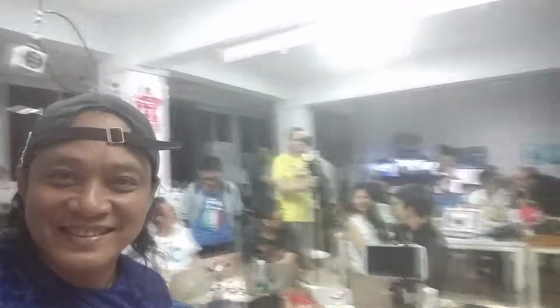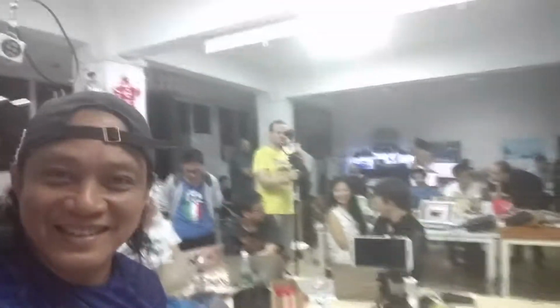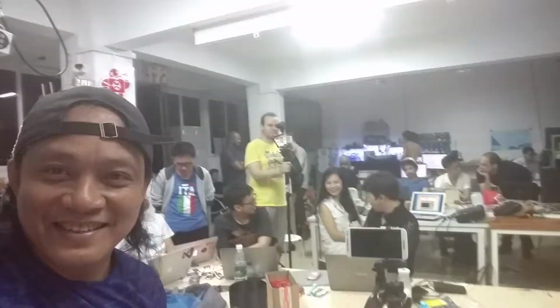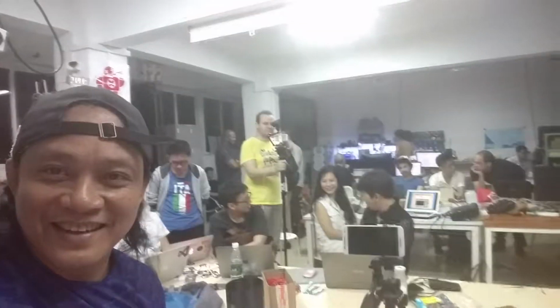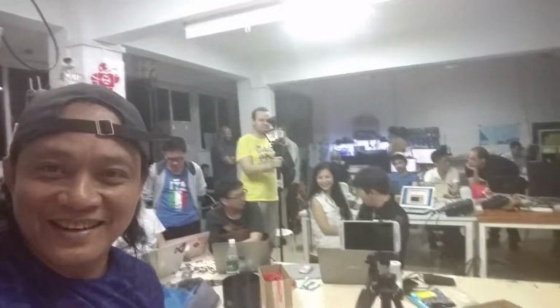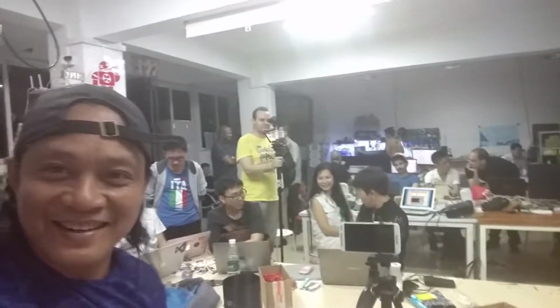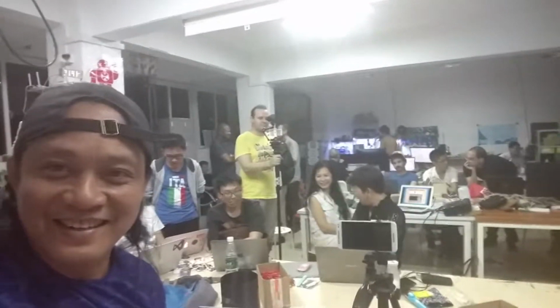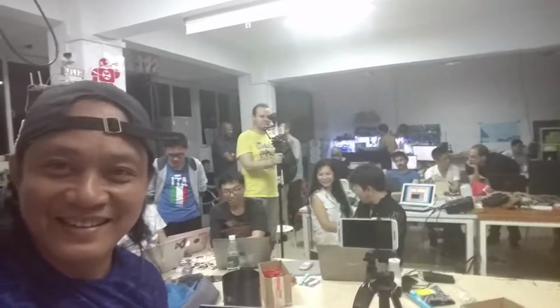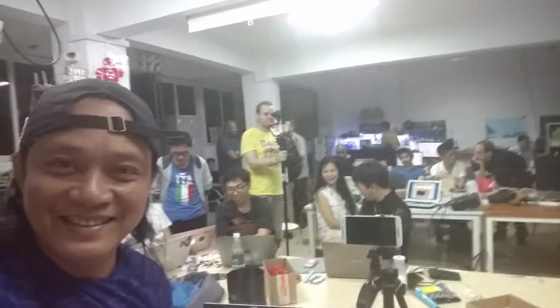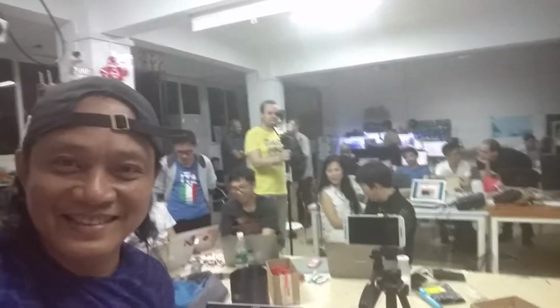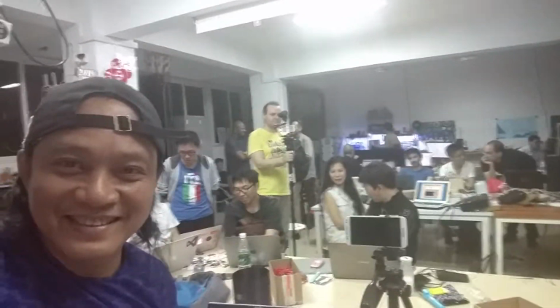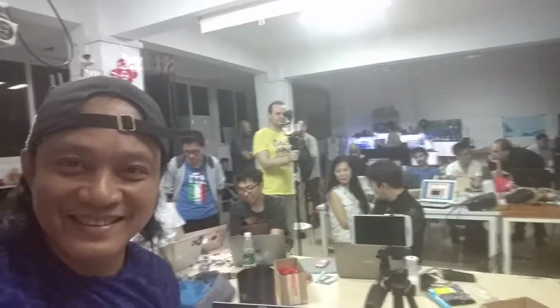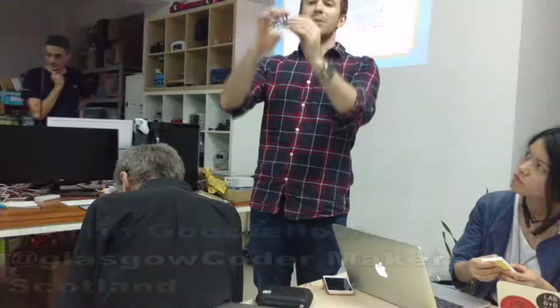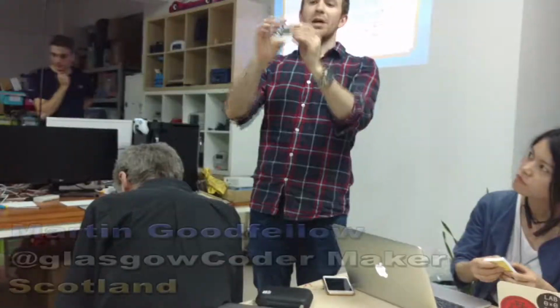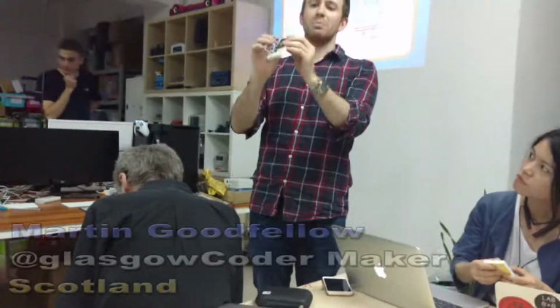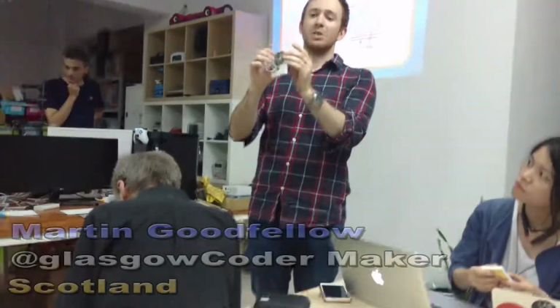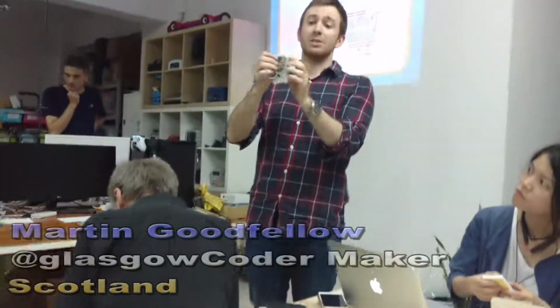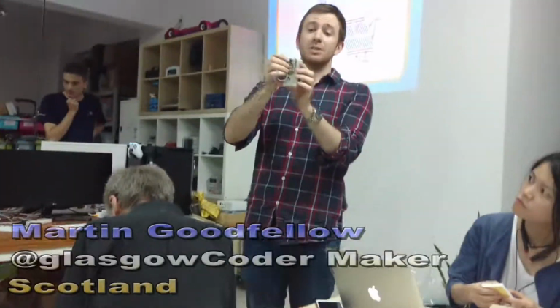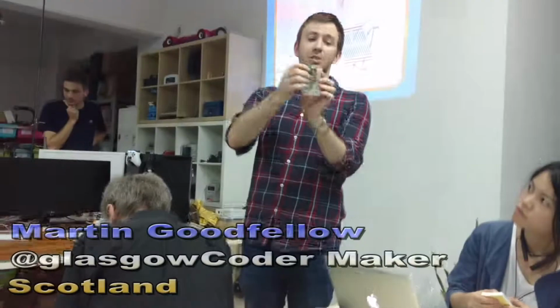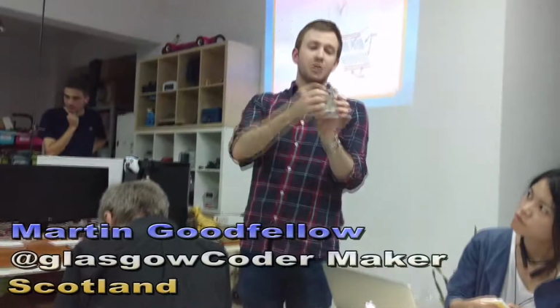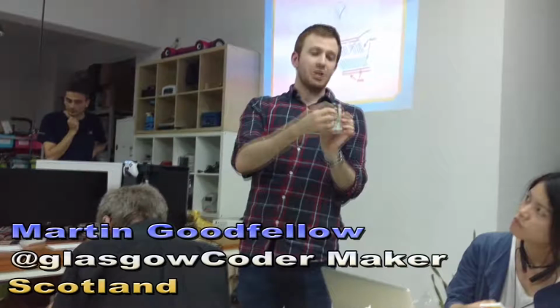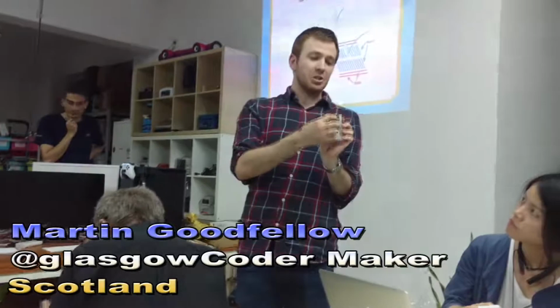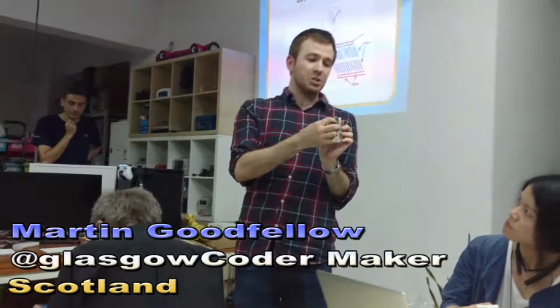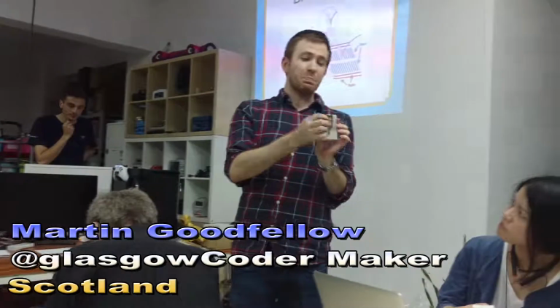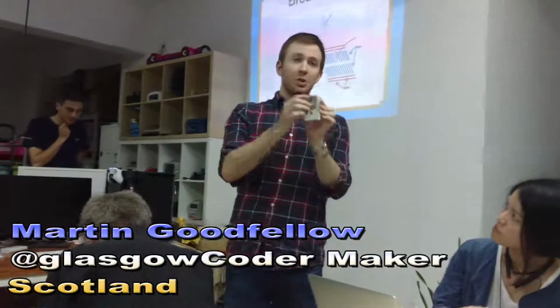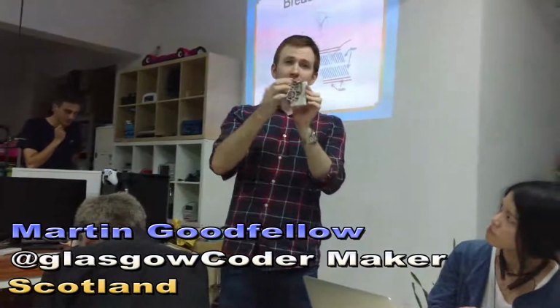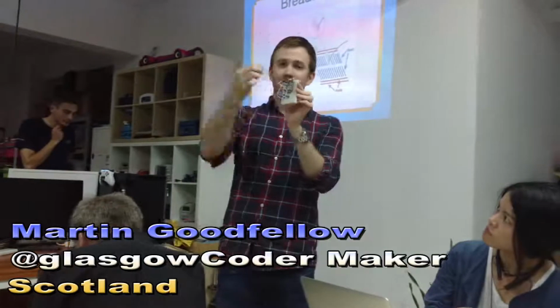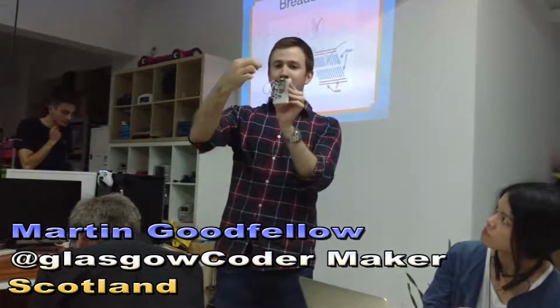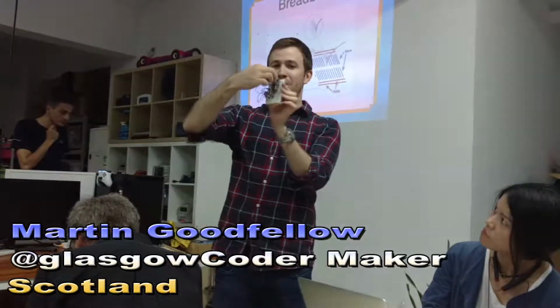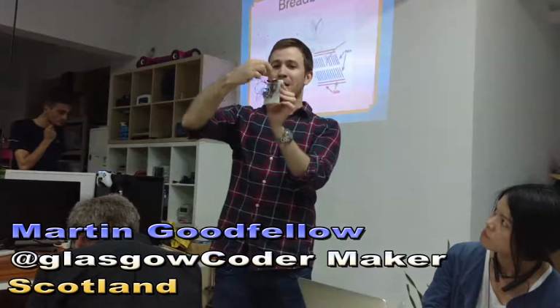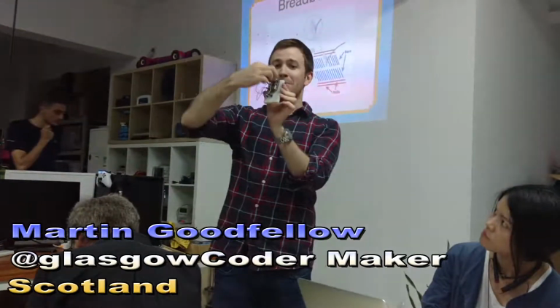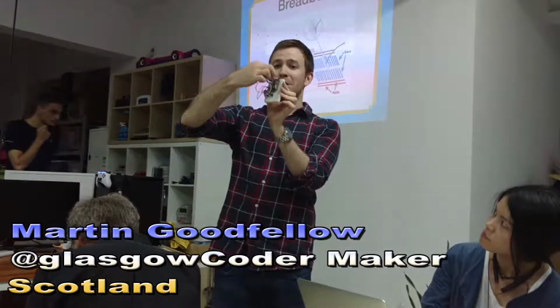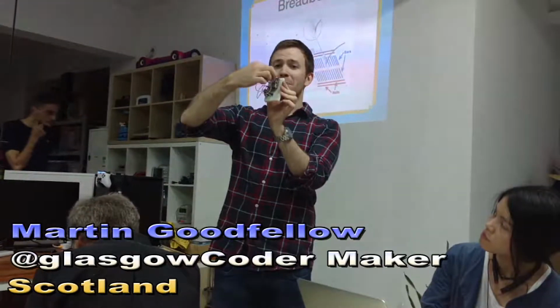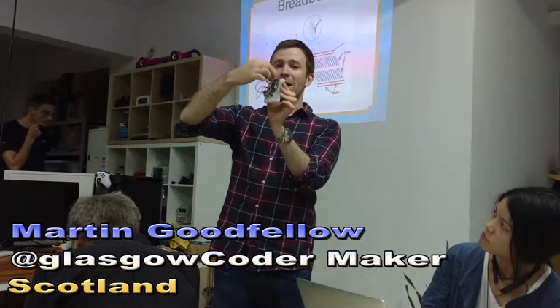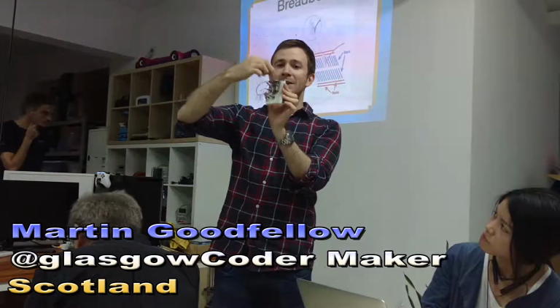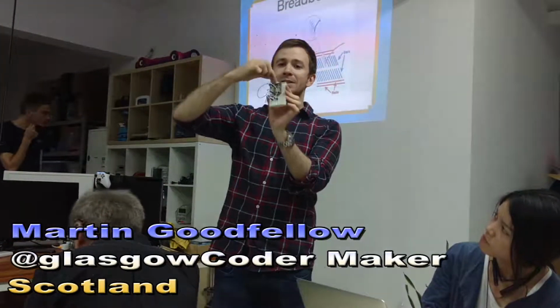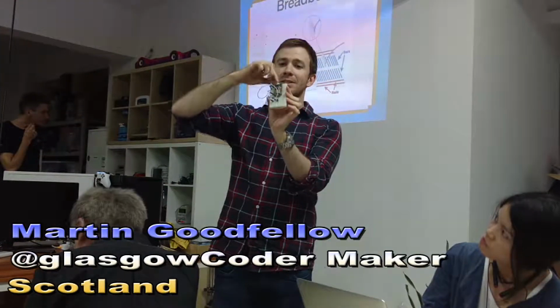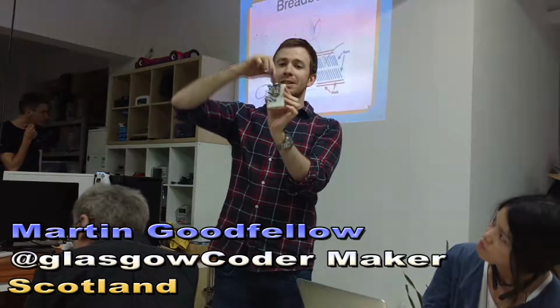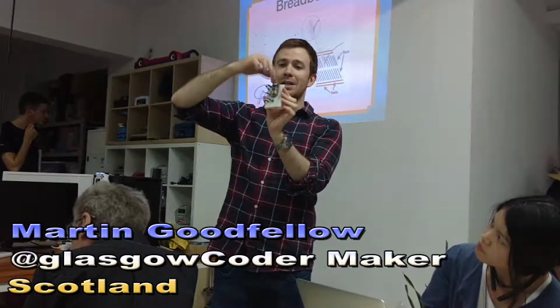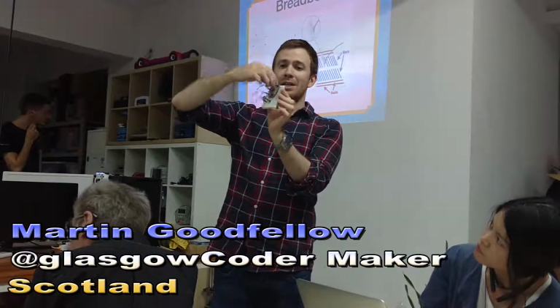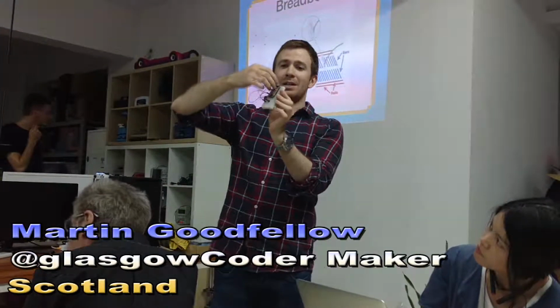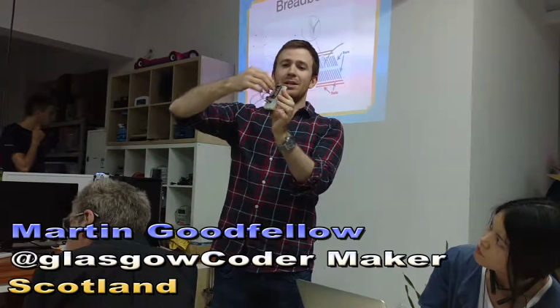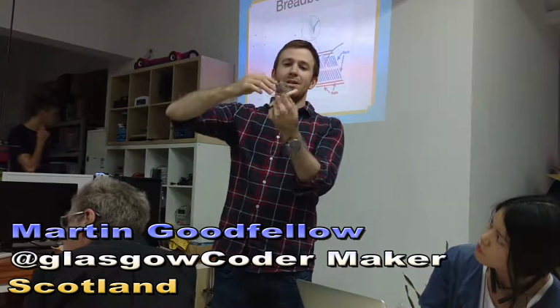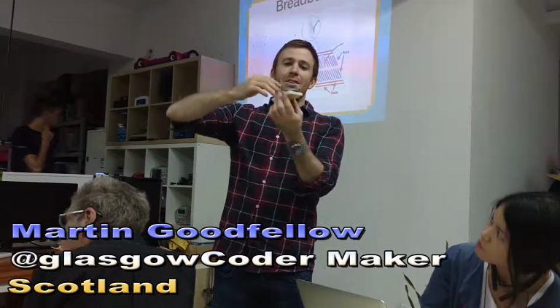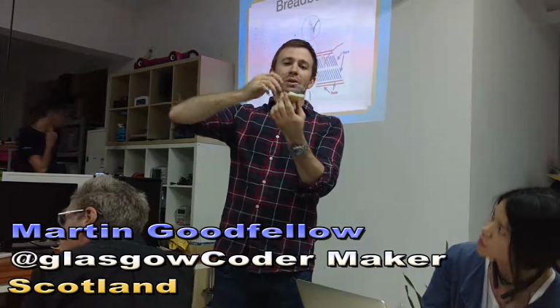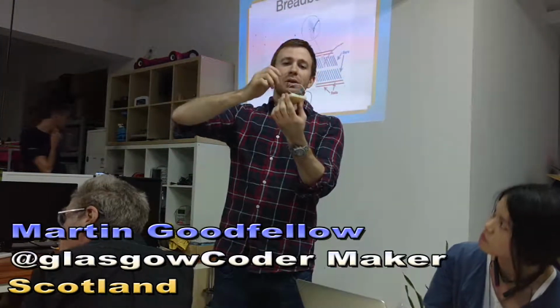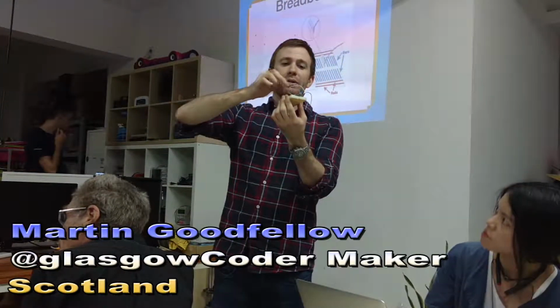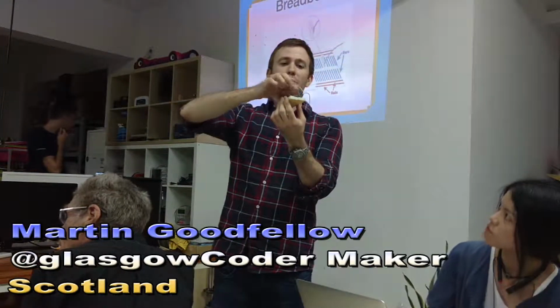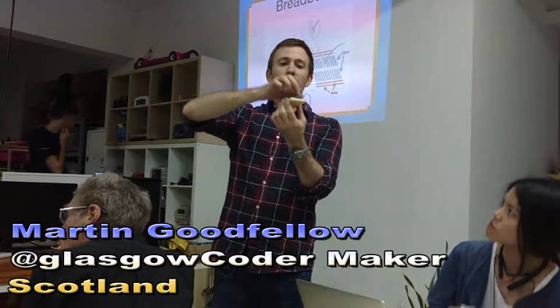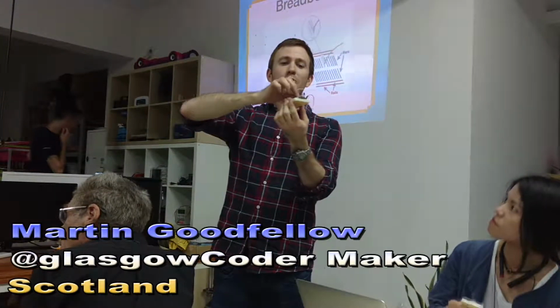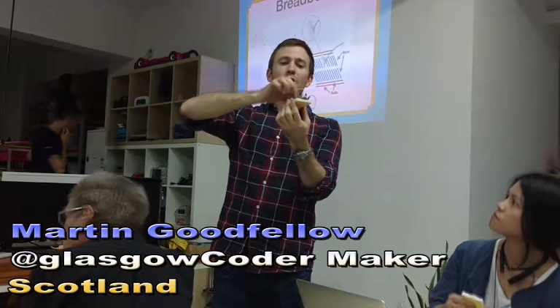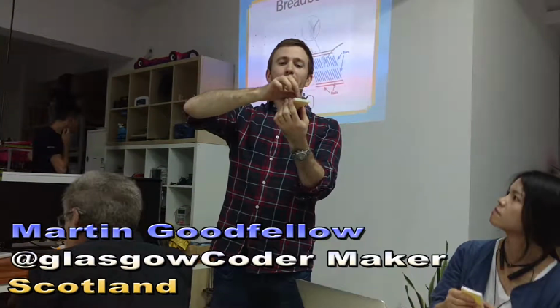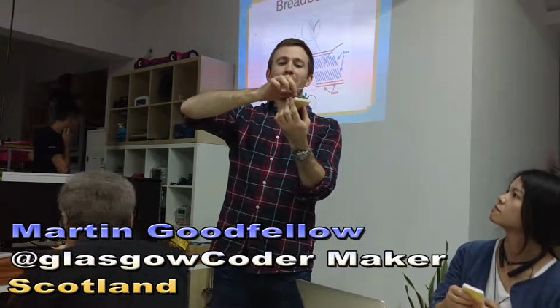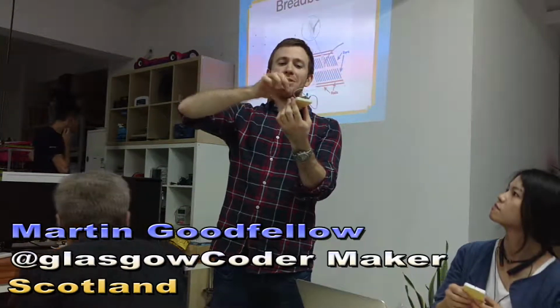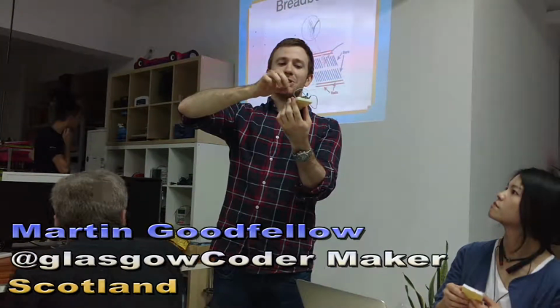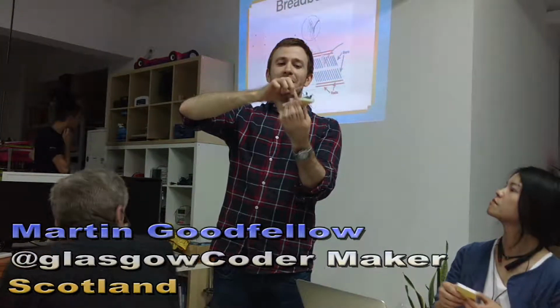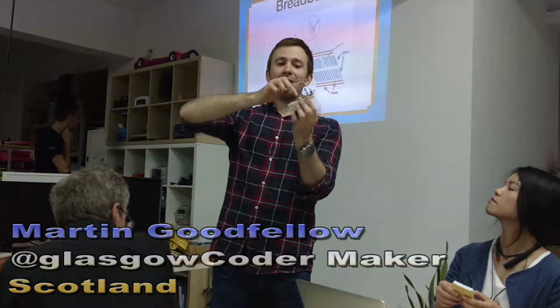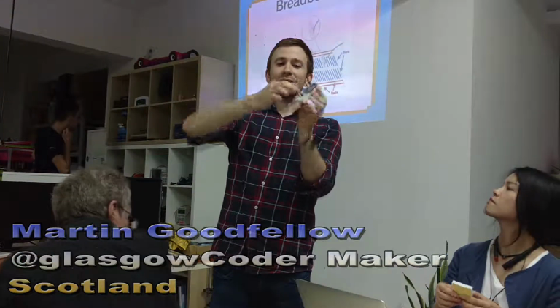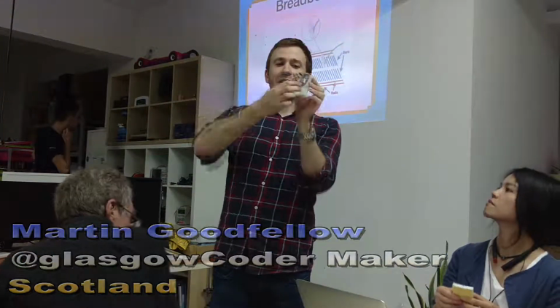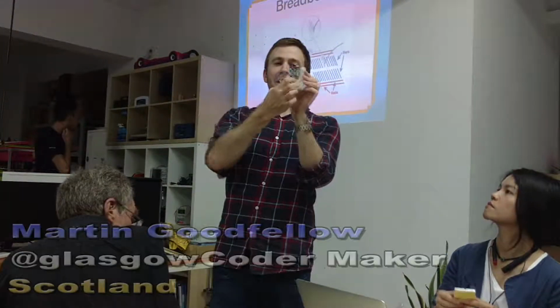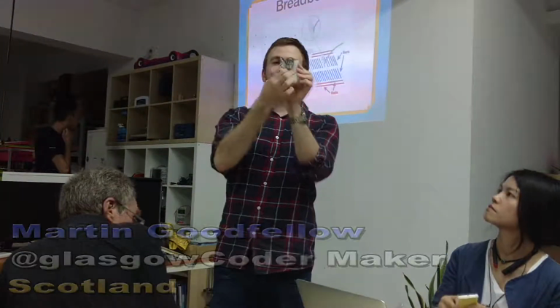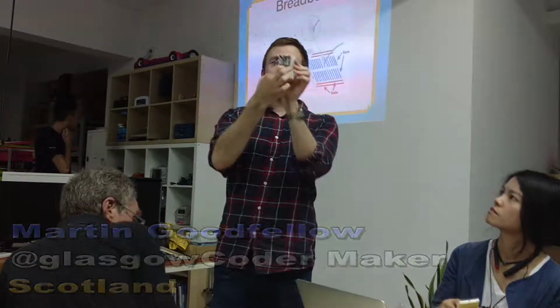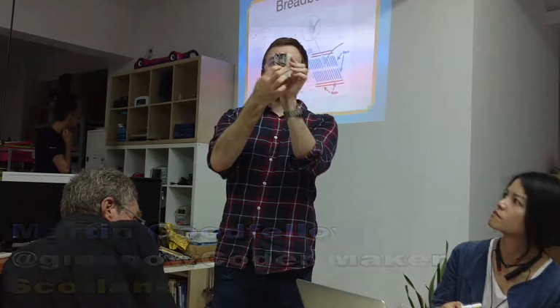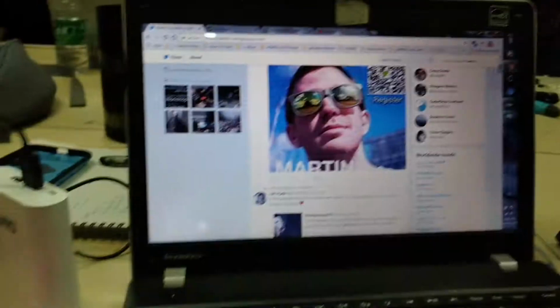There's the breadboard — you can just put it in with the pins, one row of pins on either side.